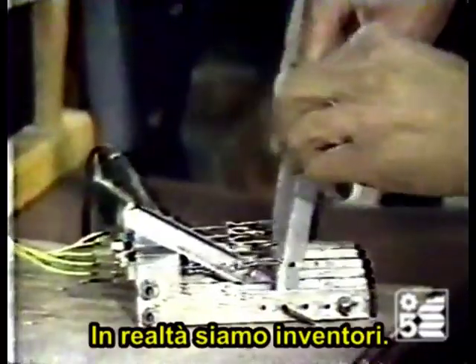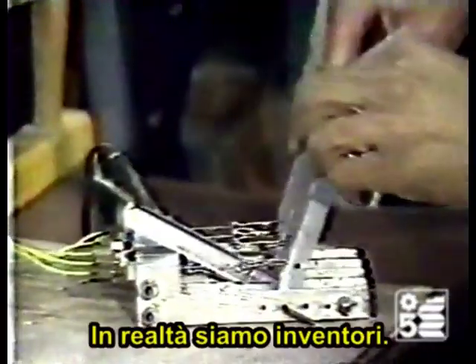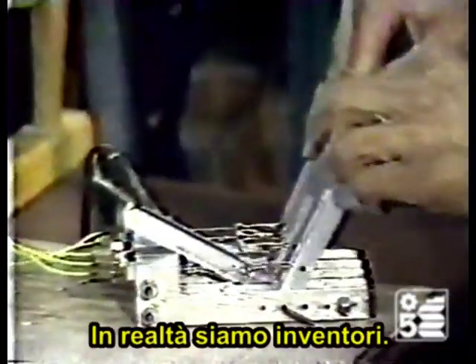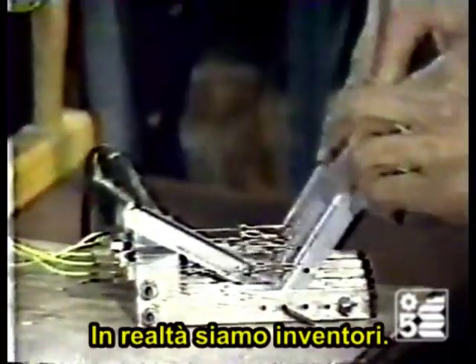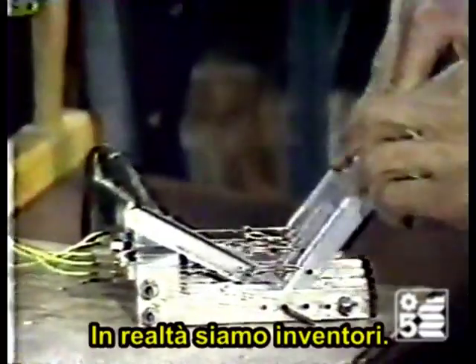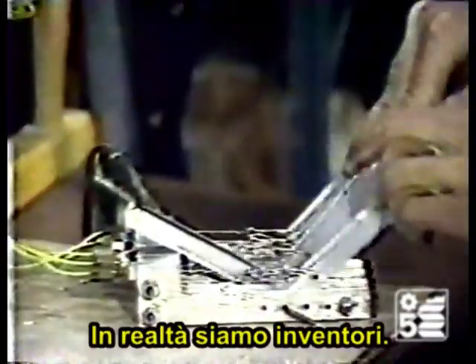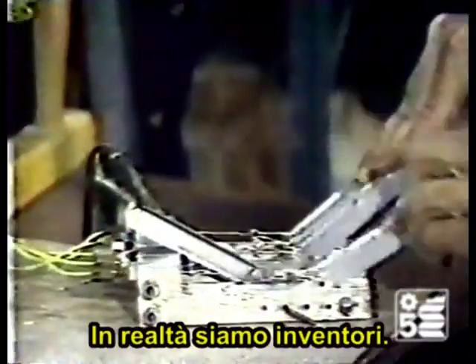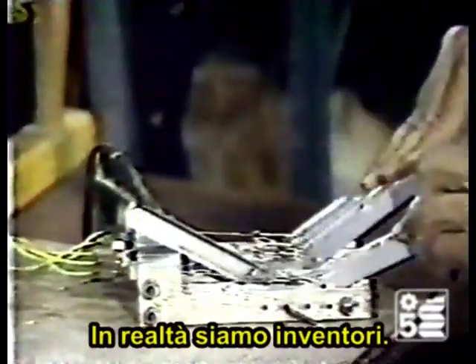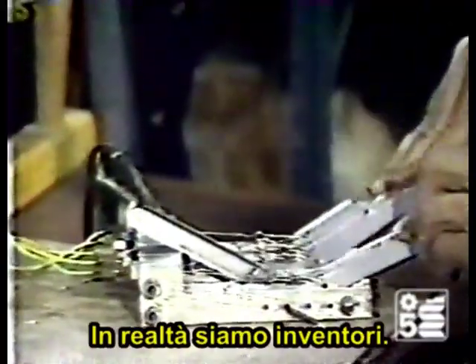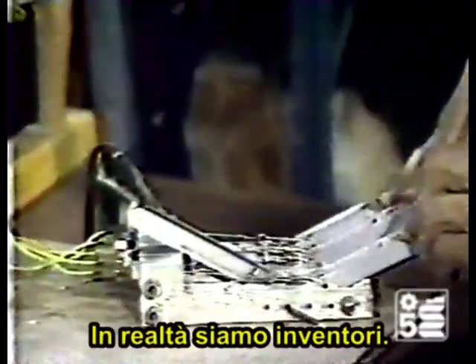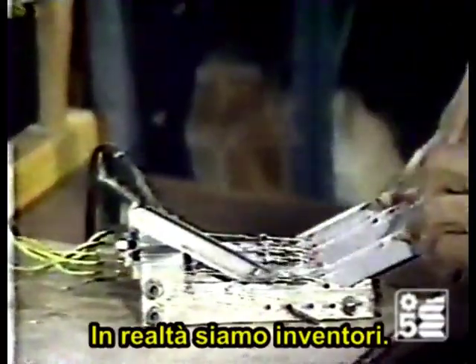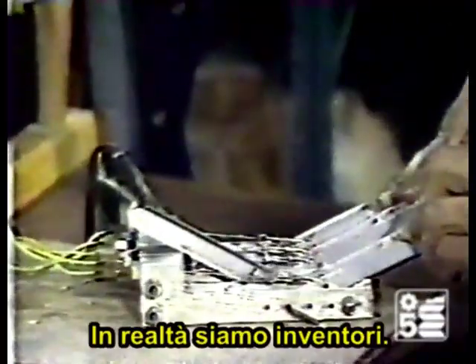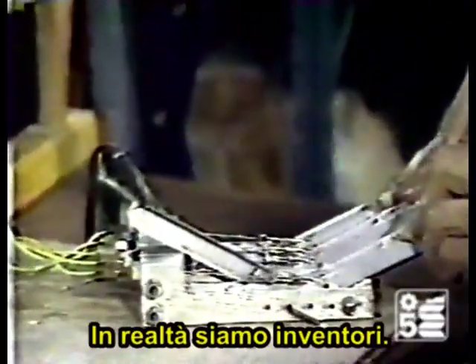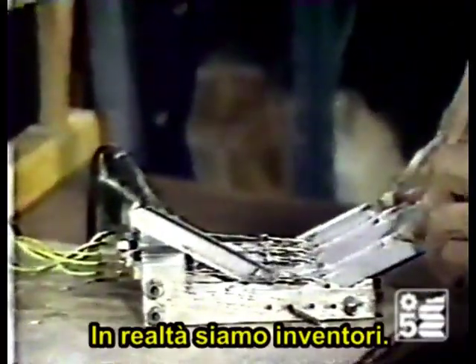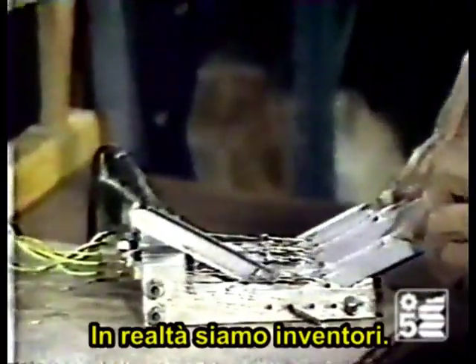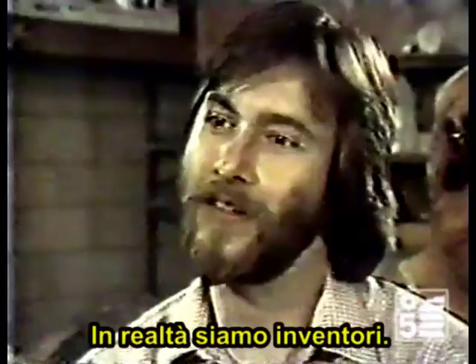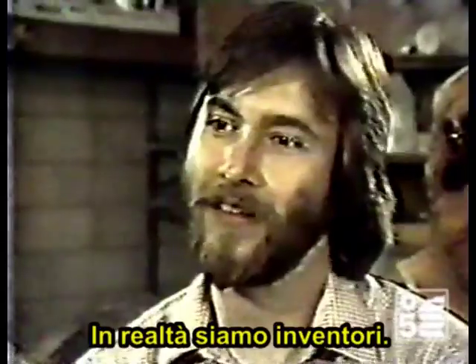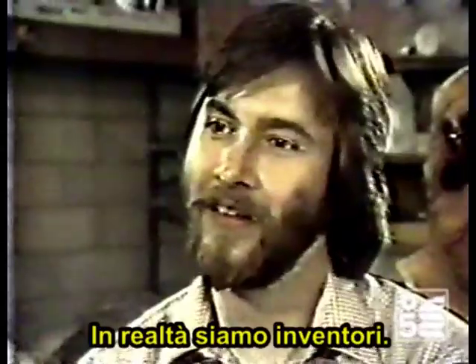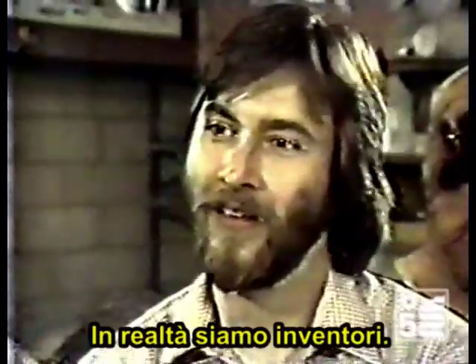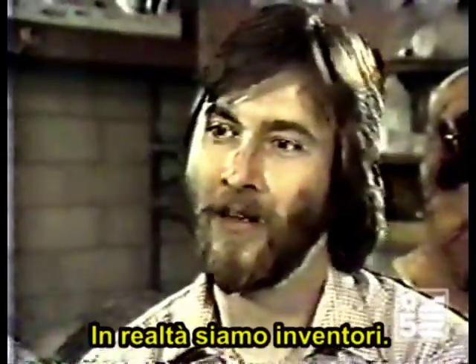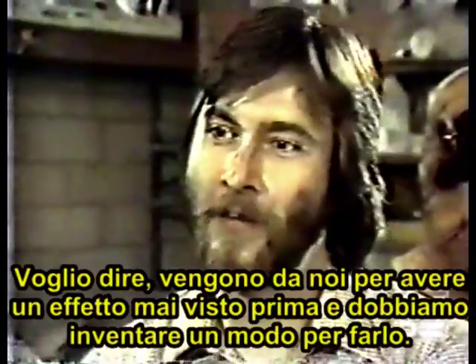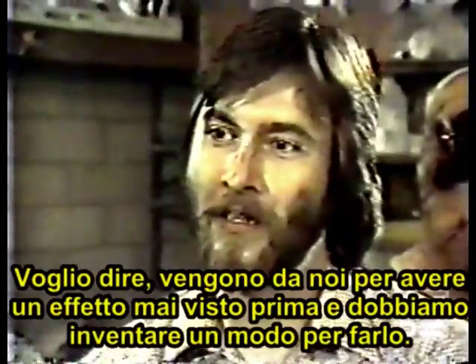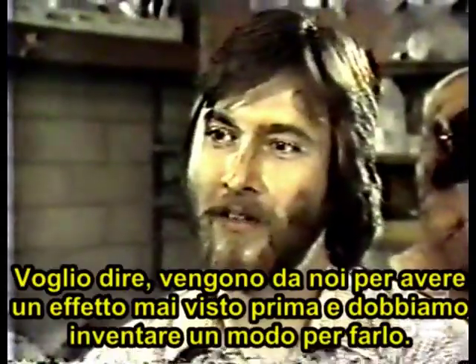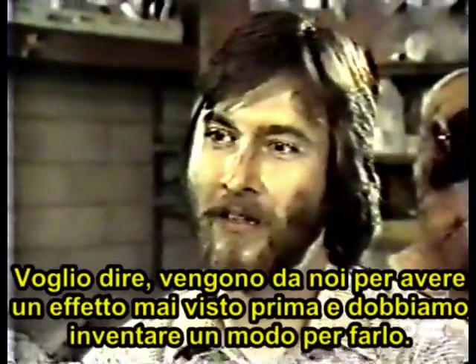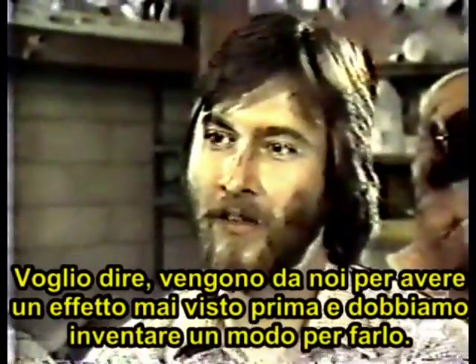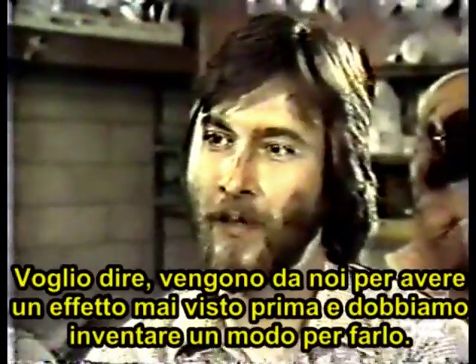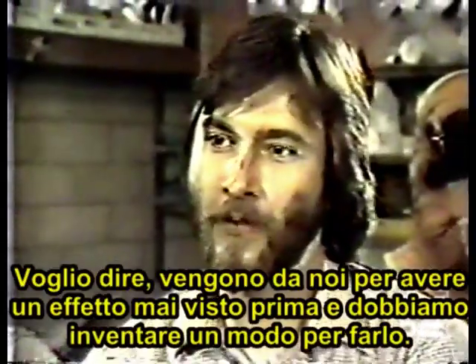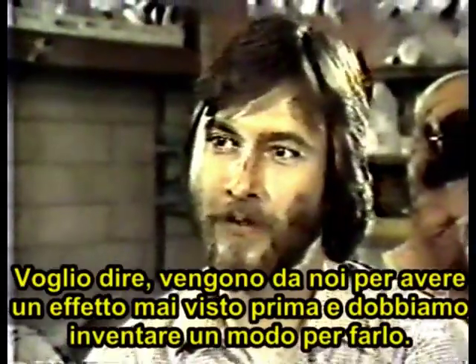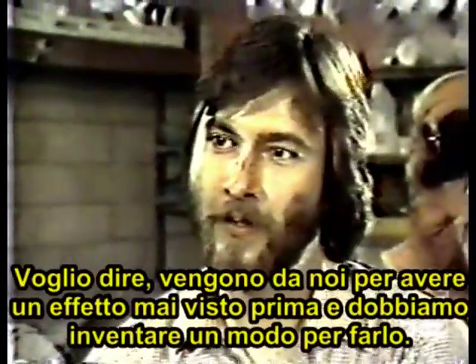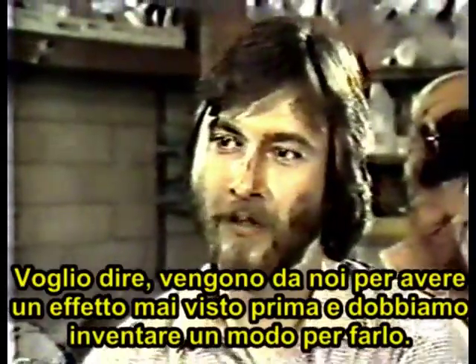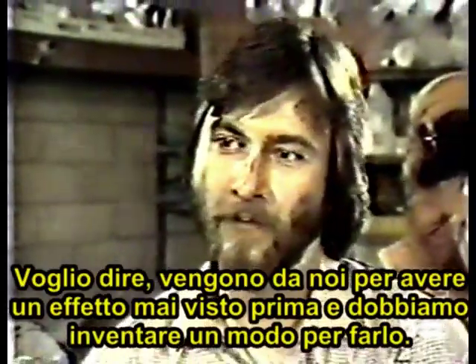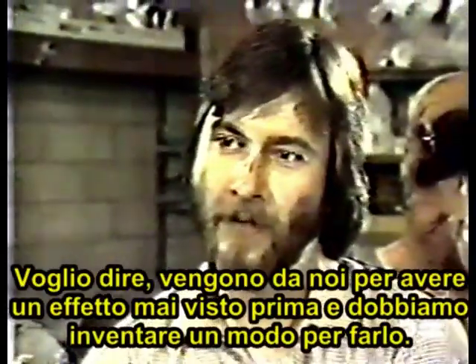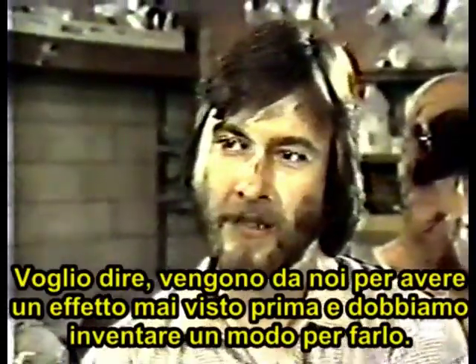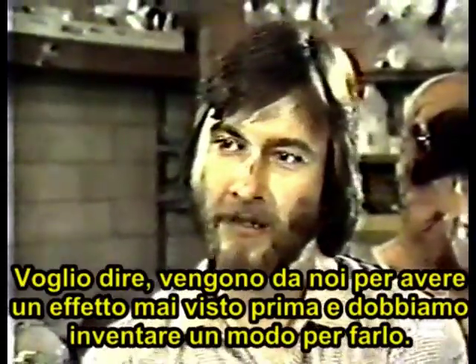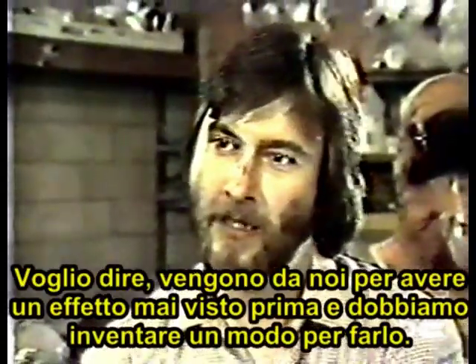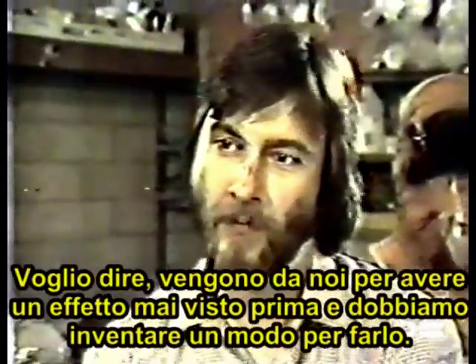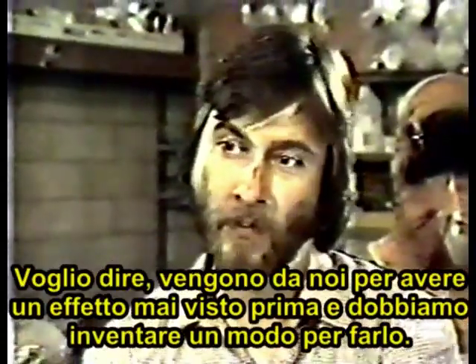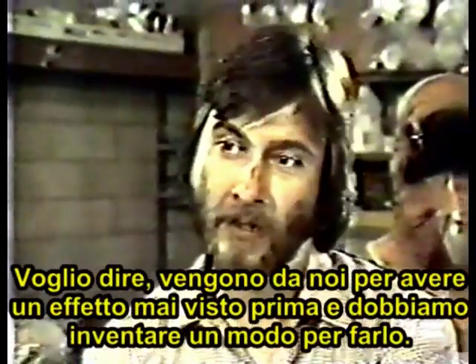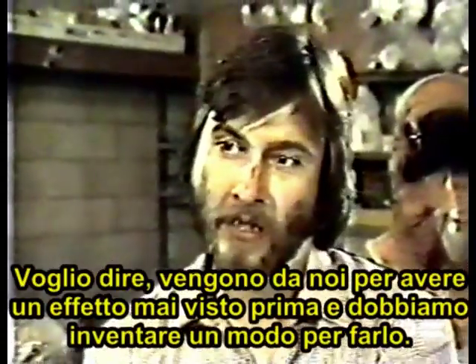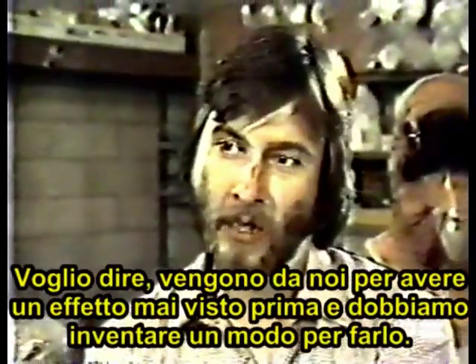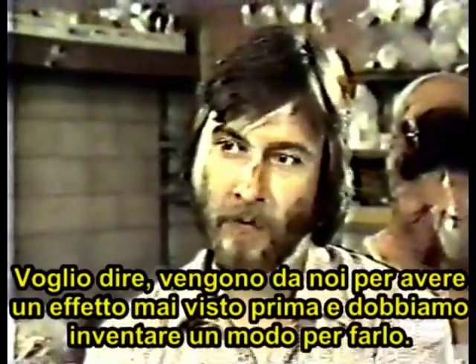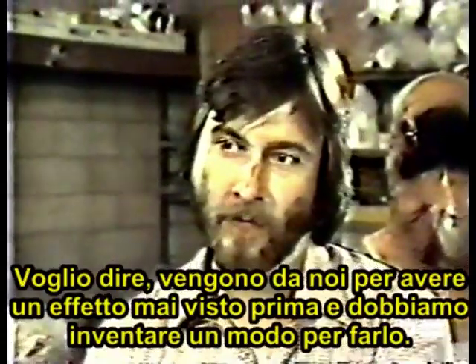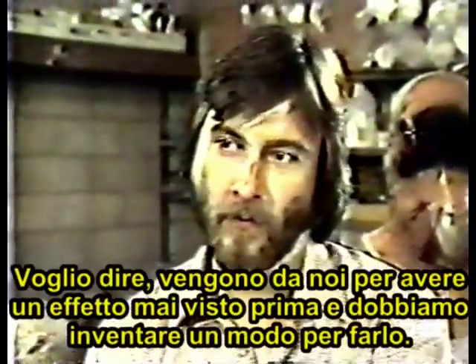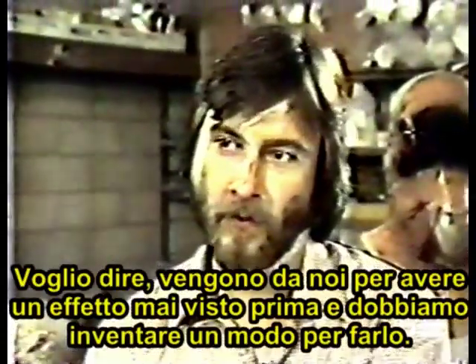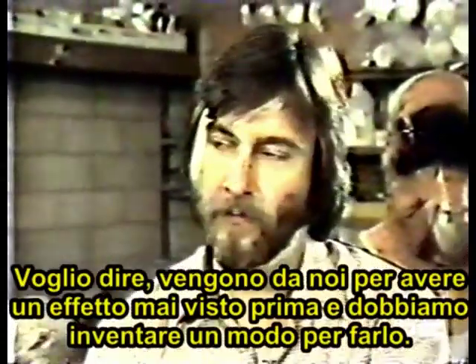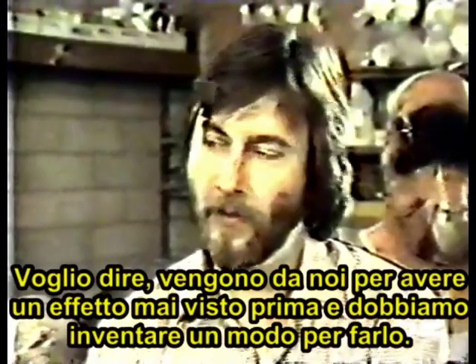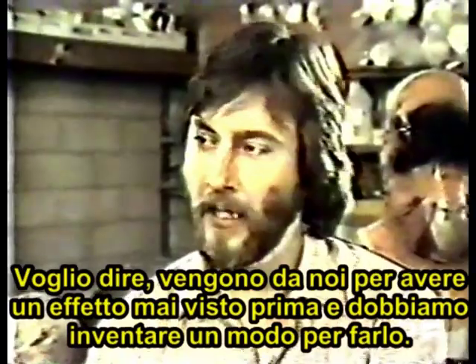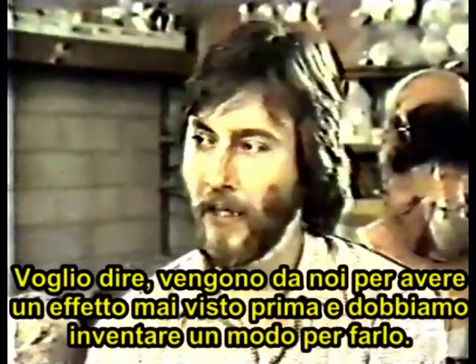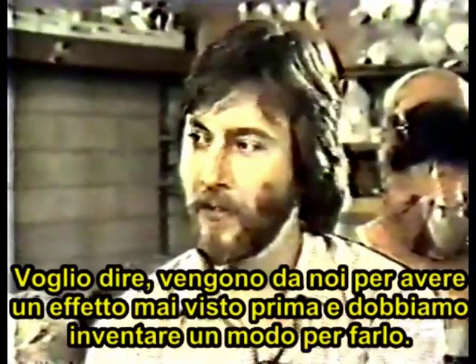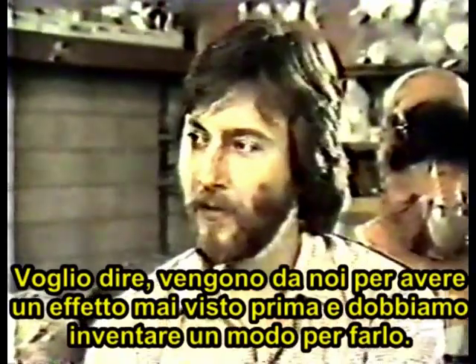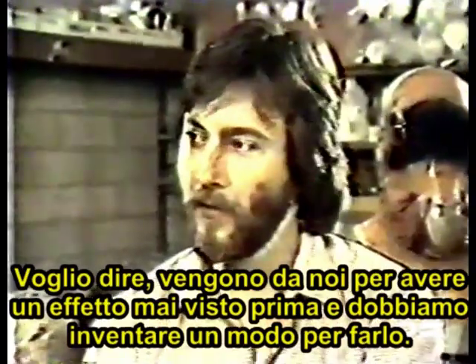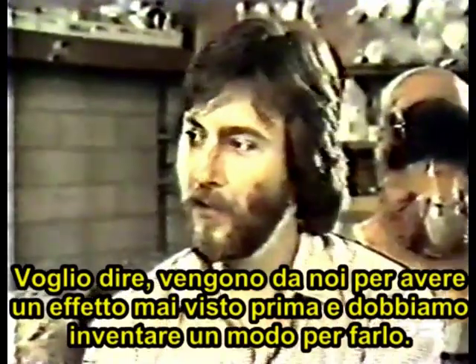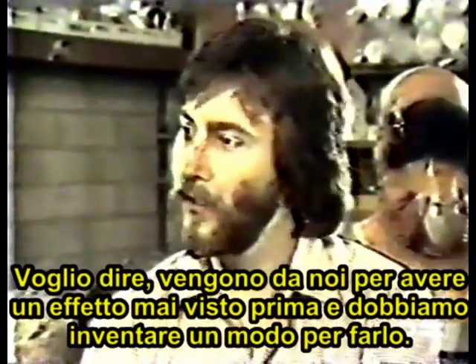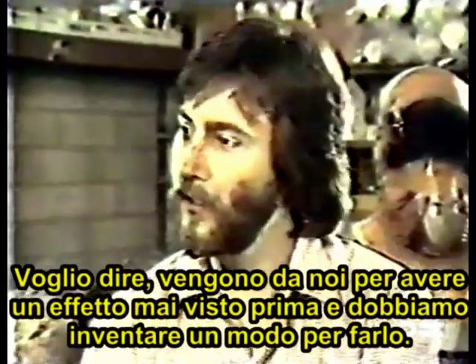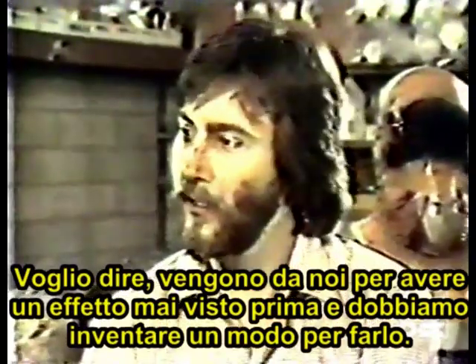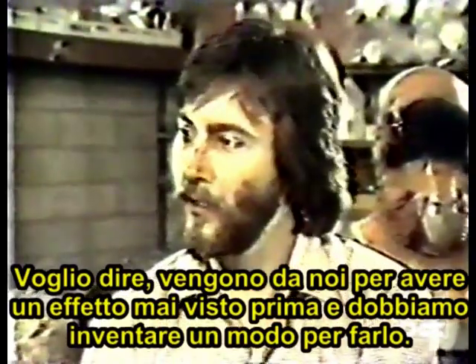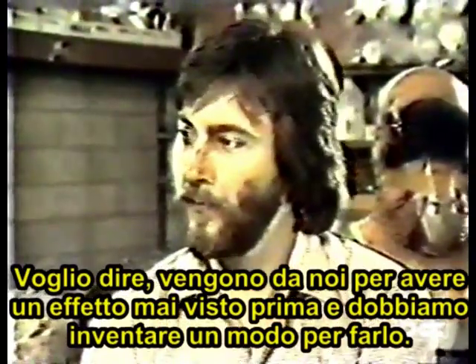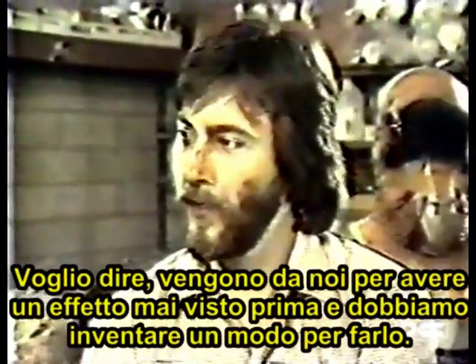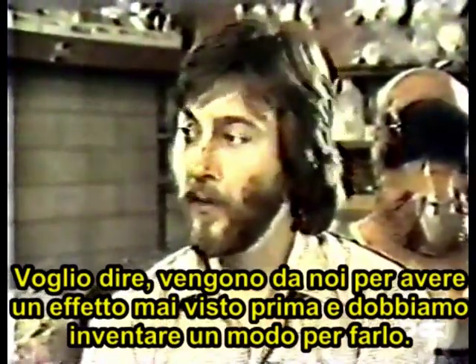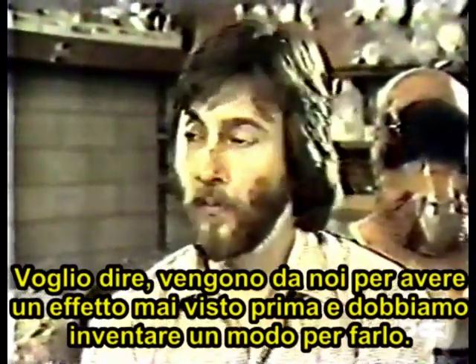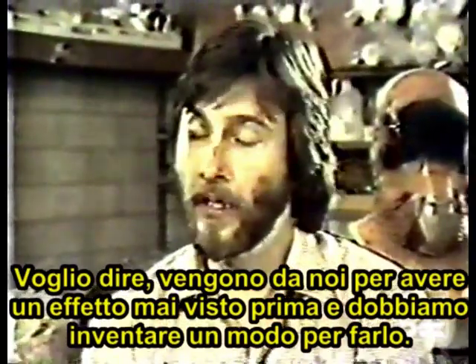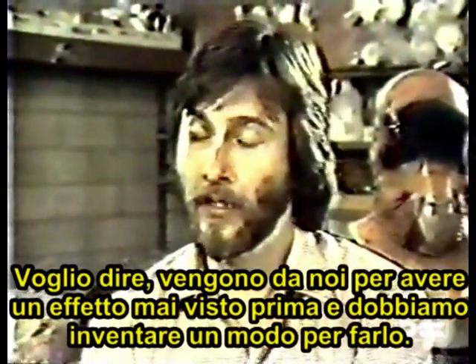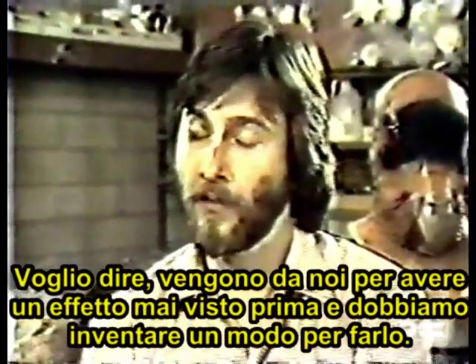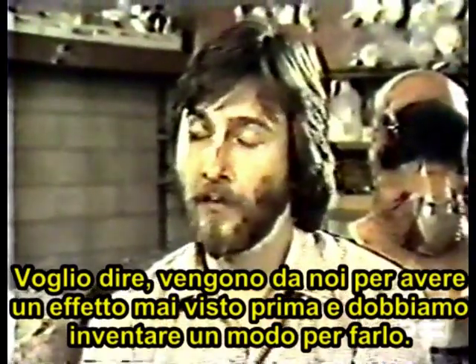We're actually inventors. I mean, they'll come to us with an effect that's never been done before, and we have to invent a way to do it.